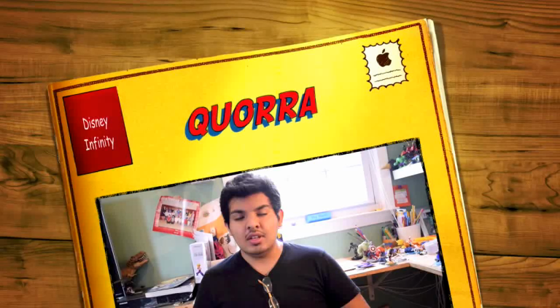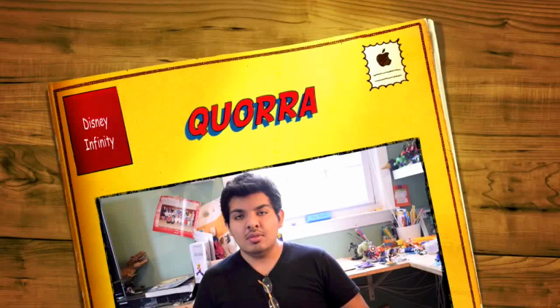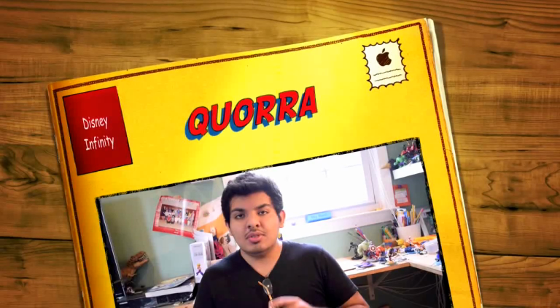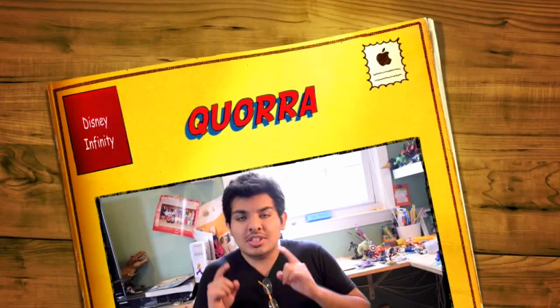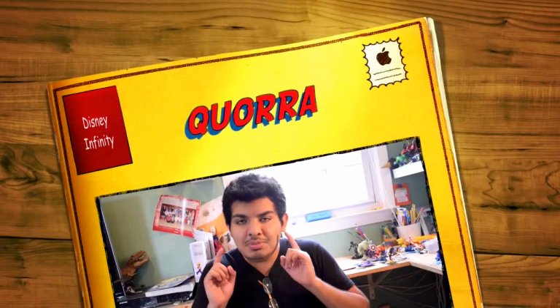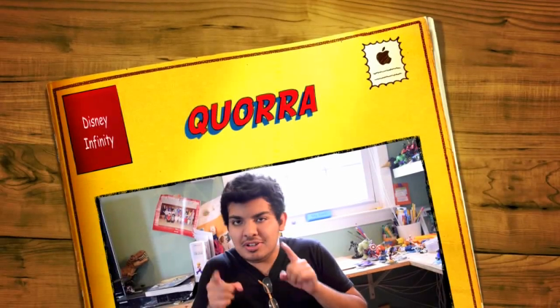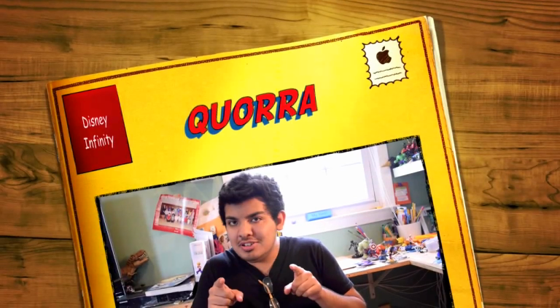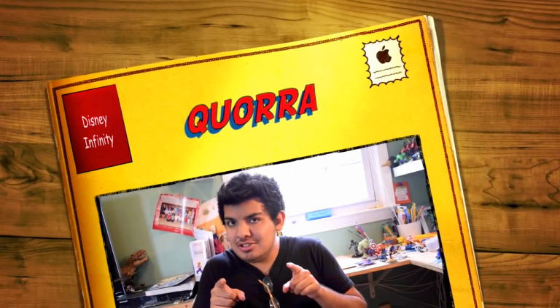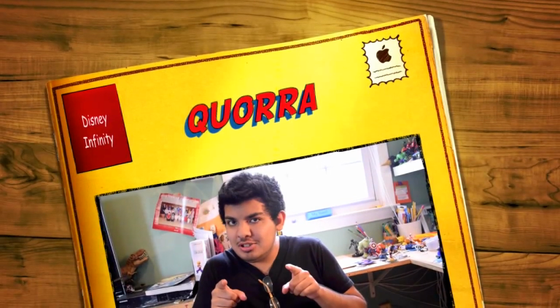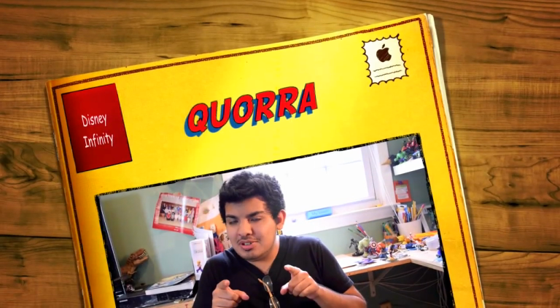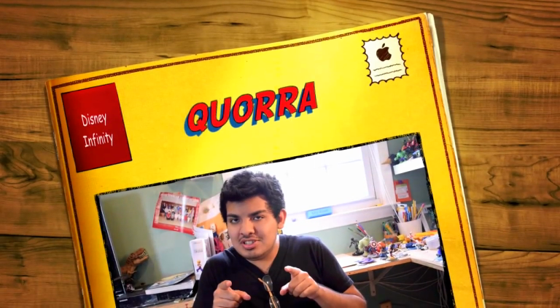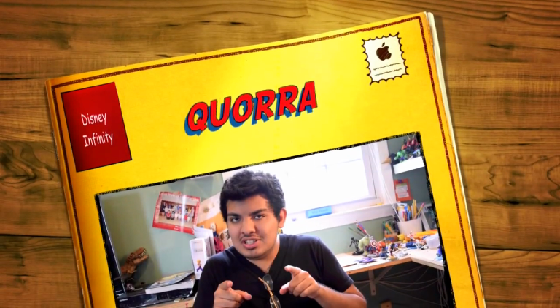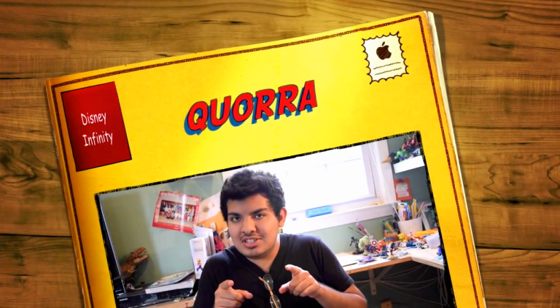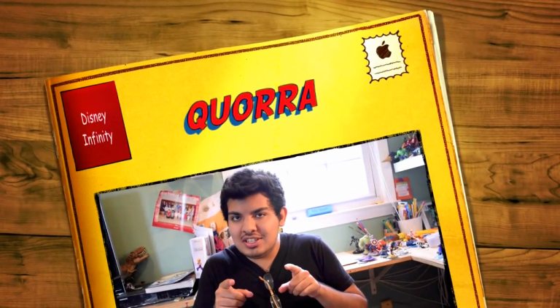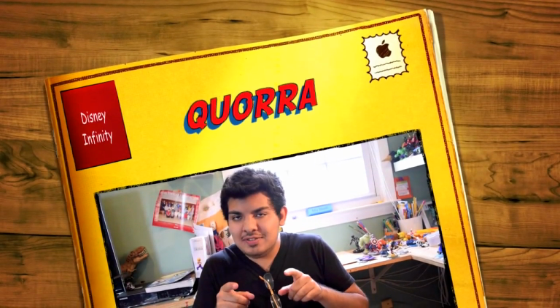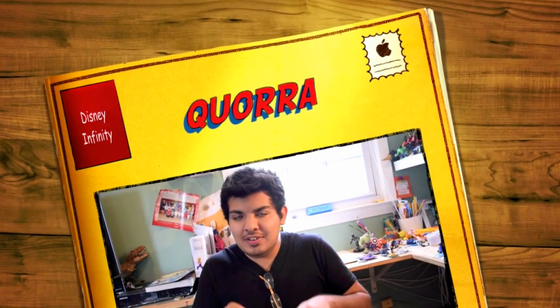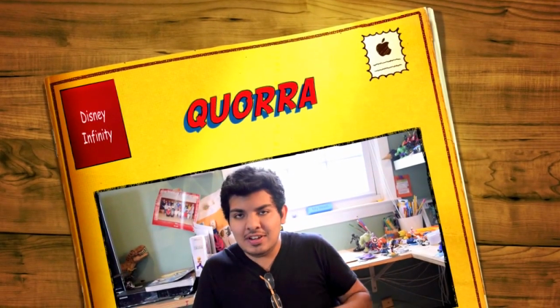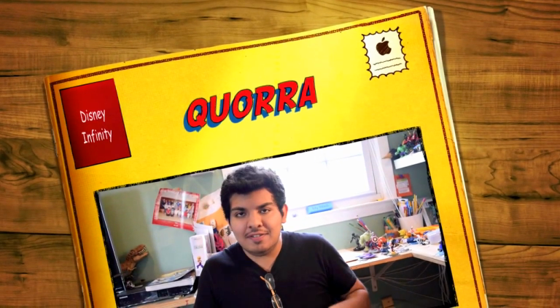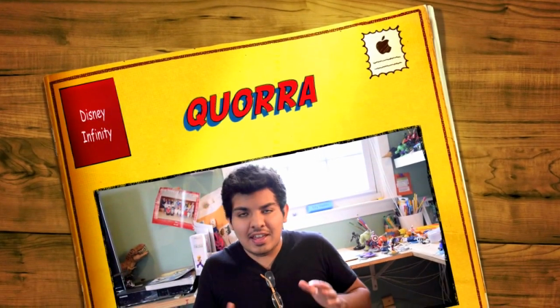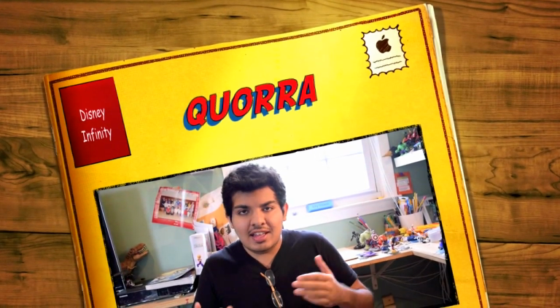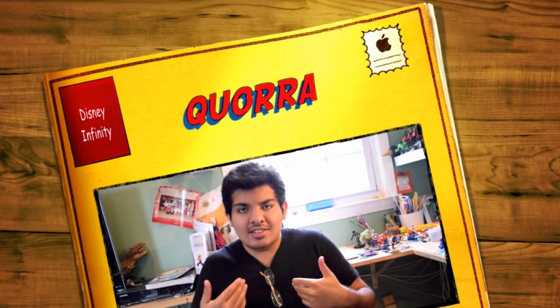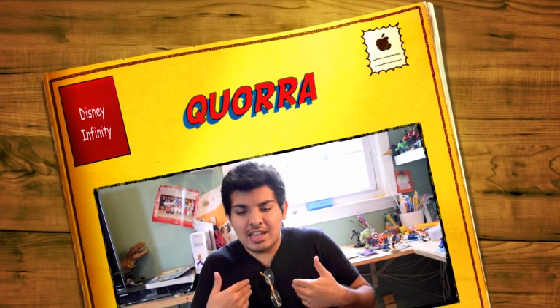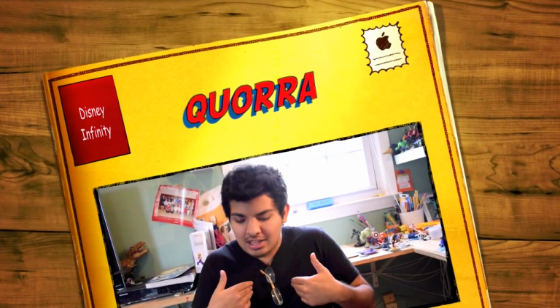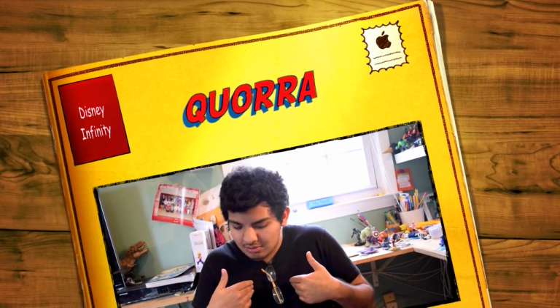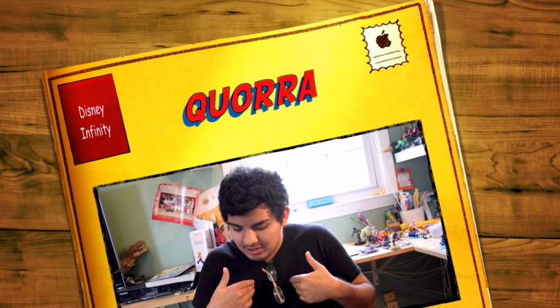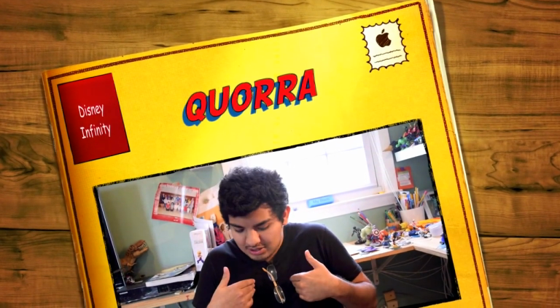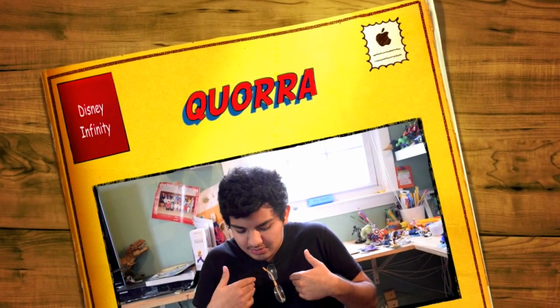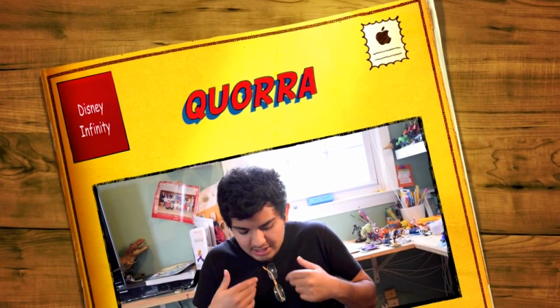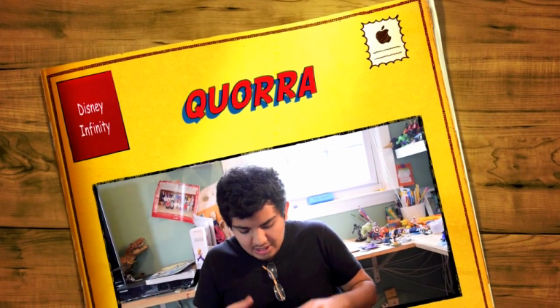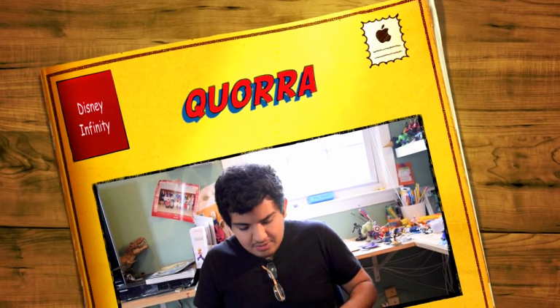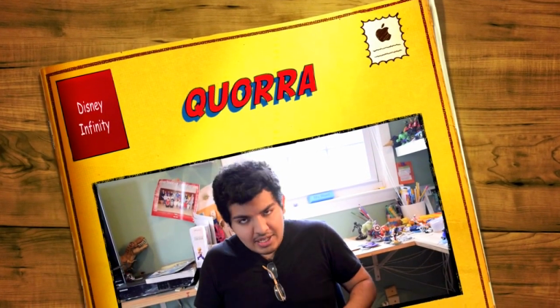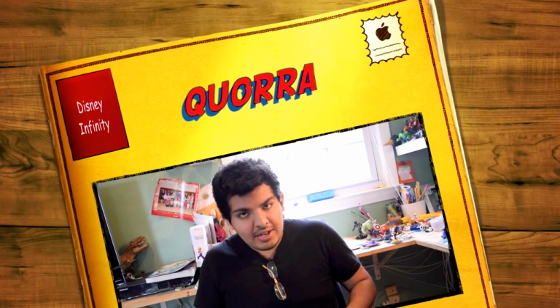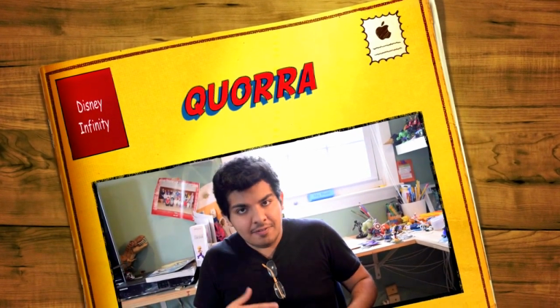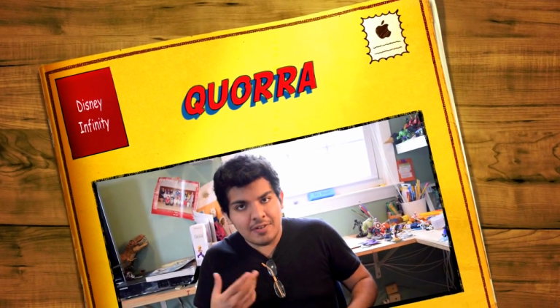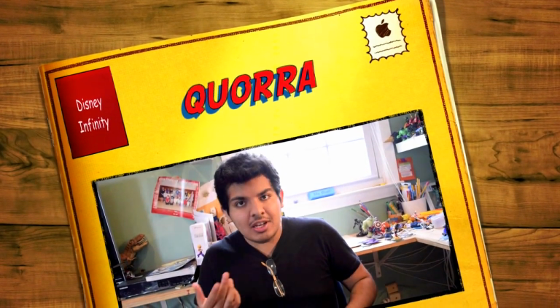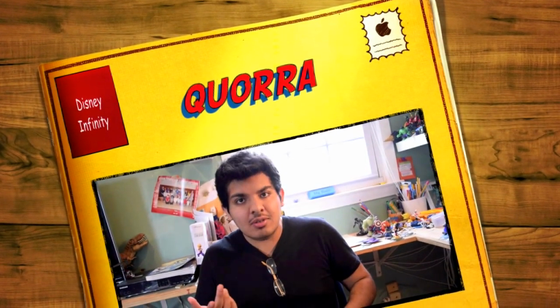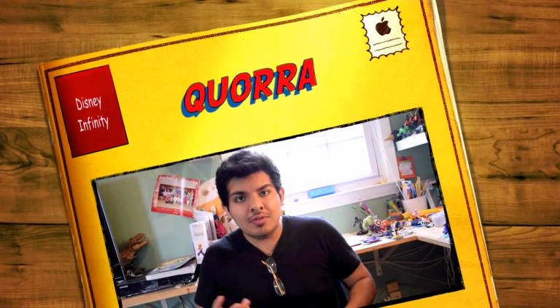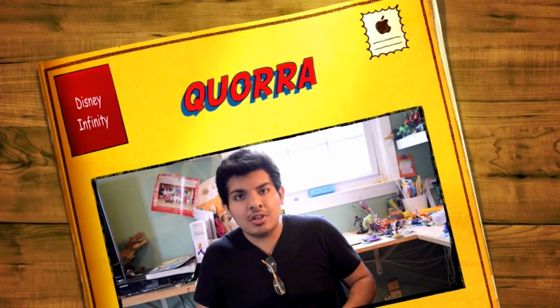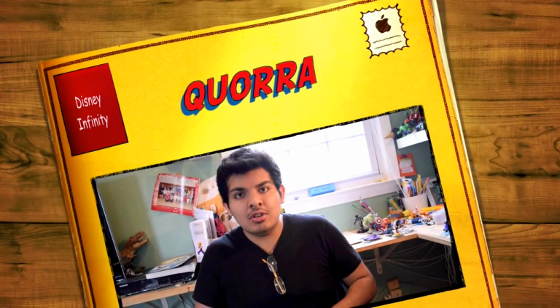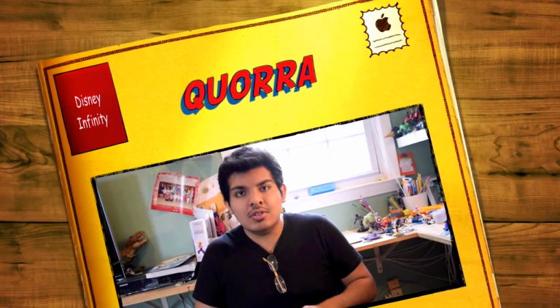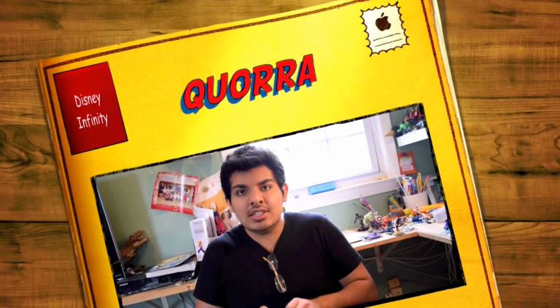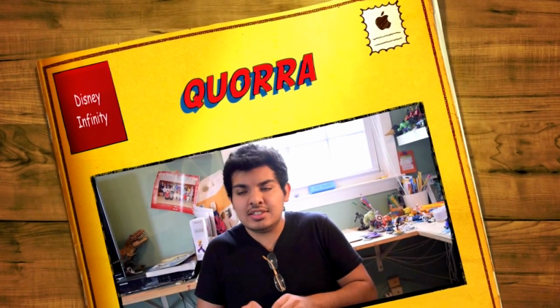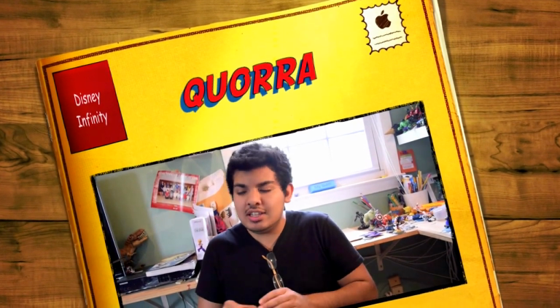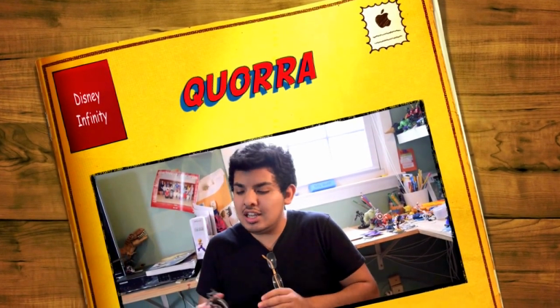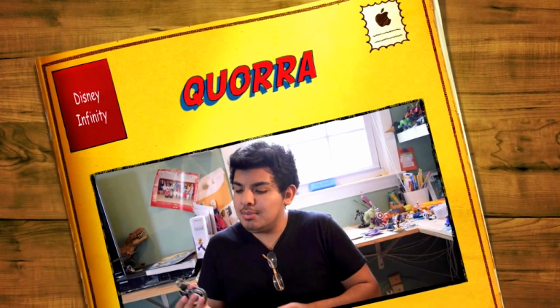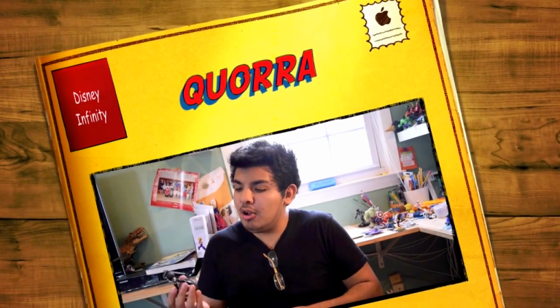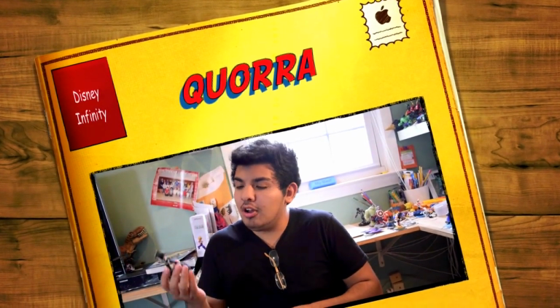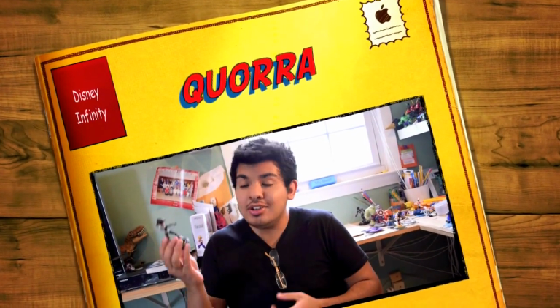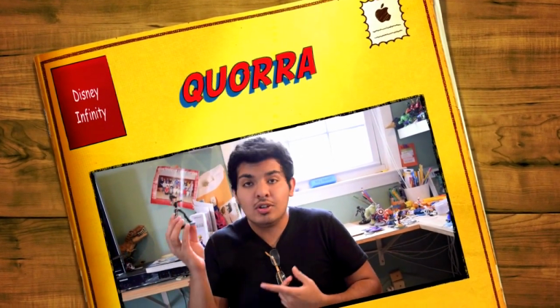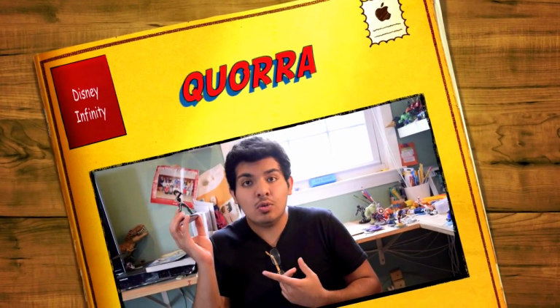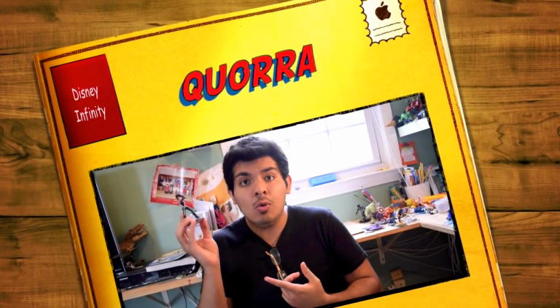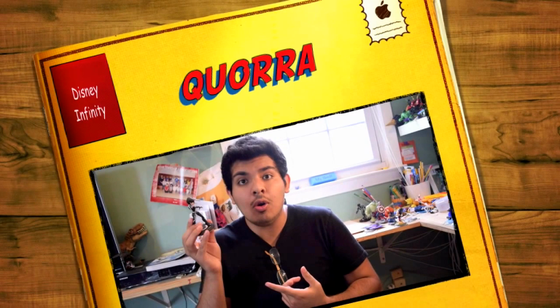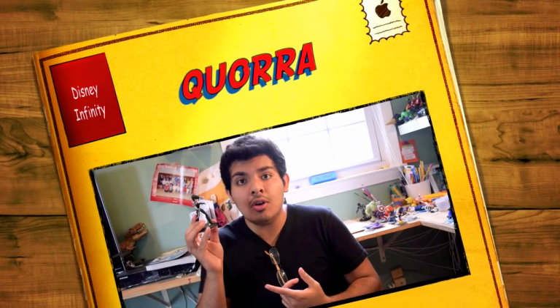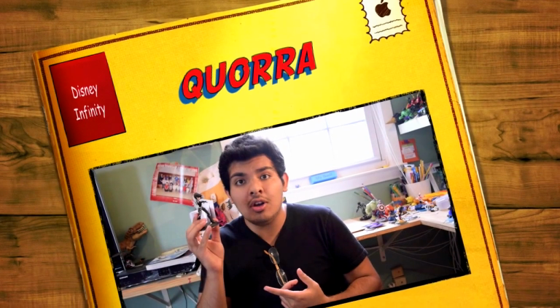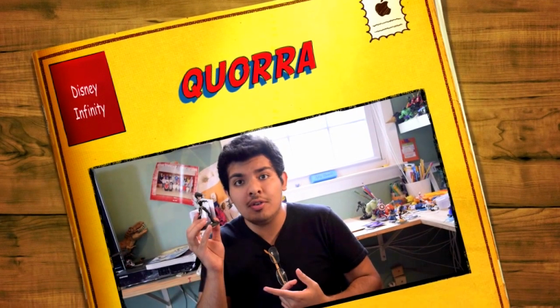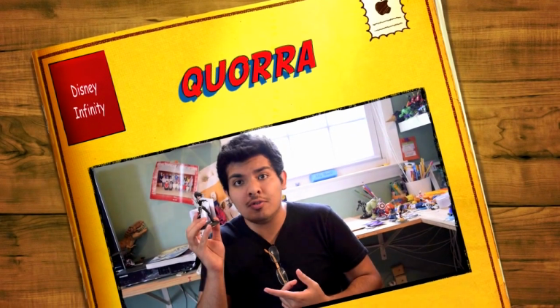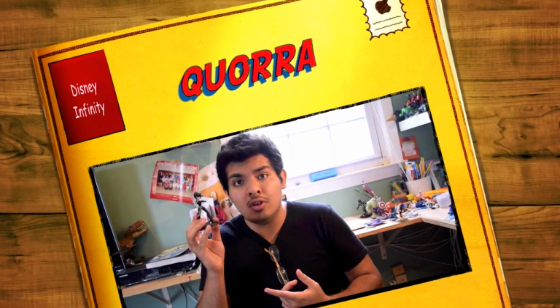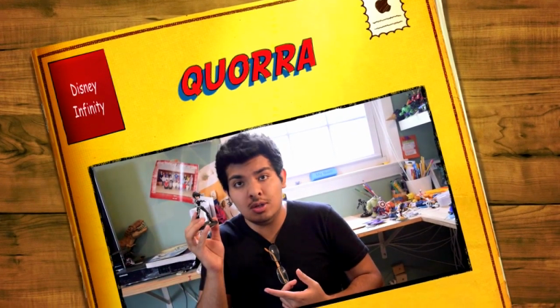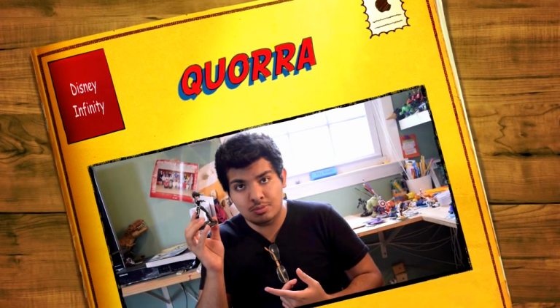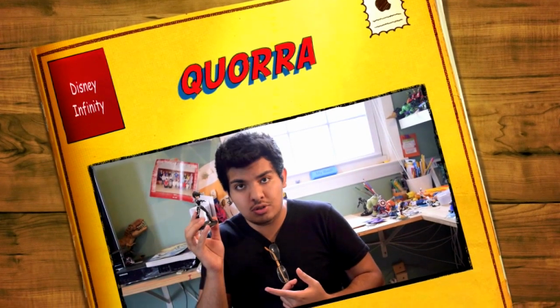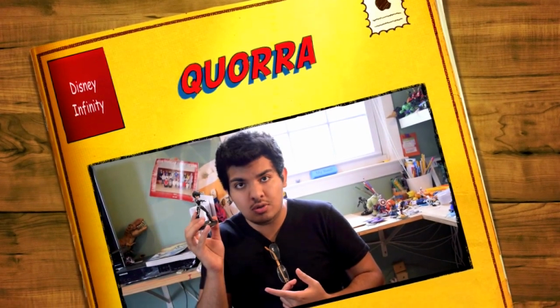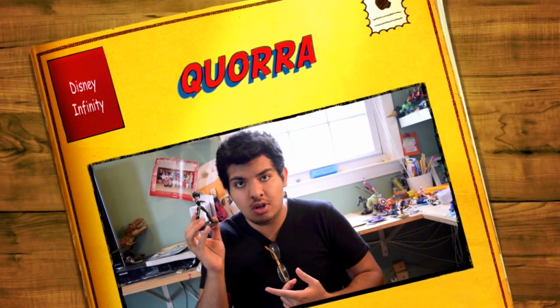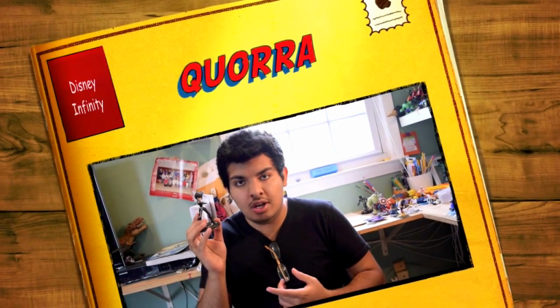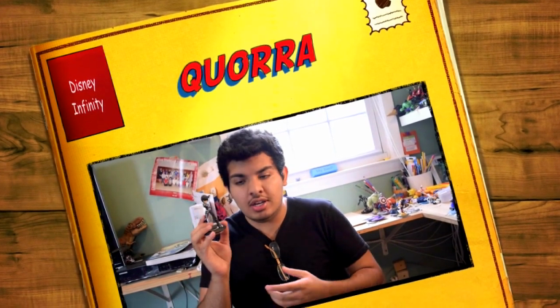What's up there YouTubers, Disney Infinity fans, Ed The Wizard over here. We've got a figure review, this time on Korra from Tron.